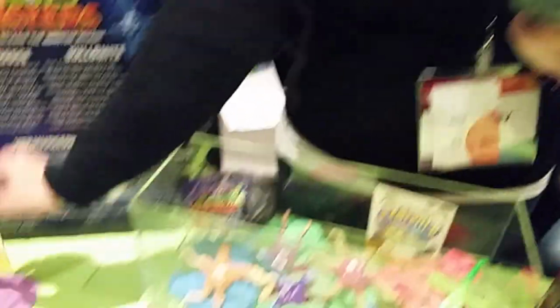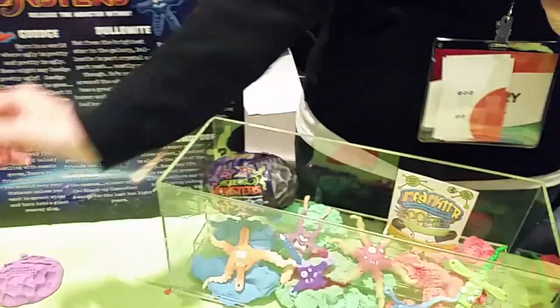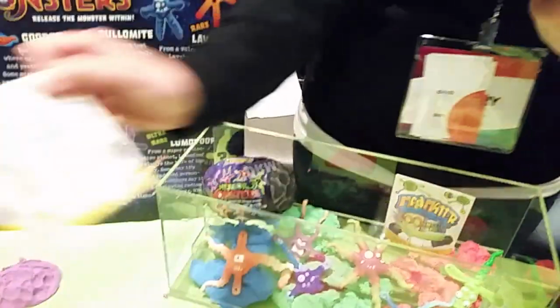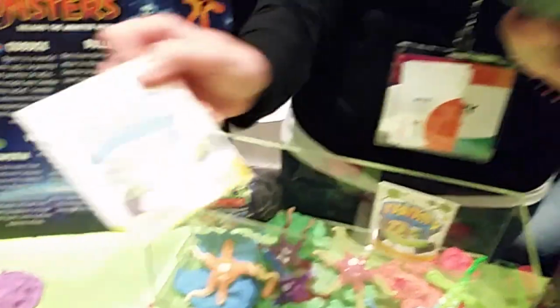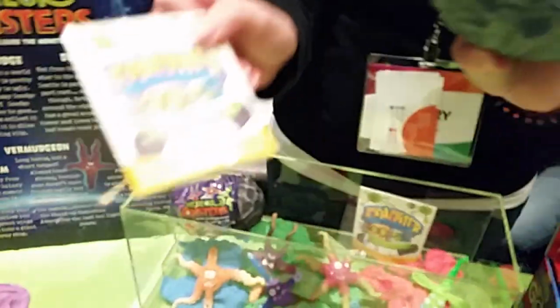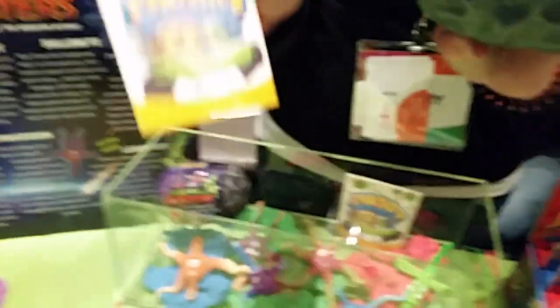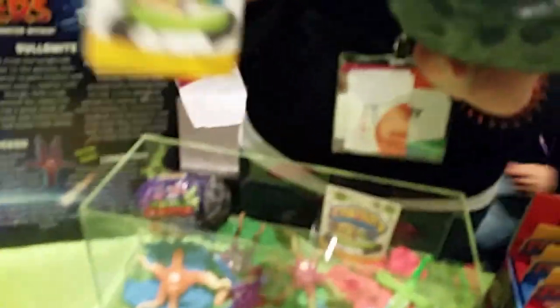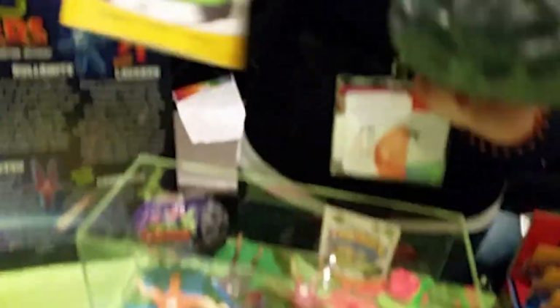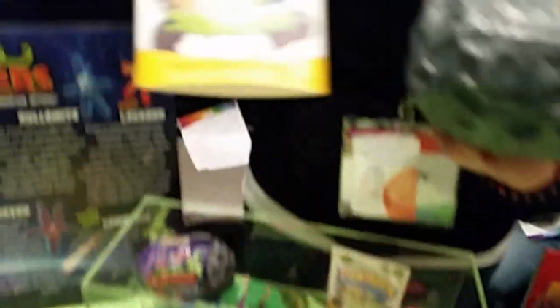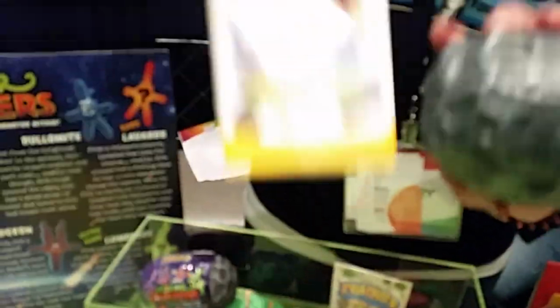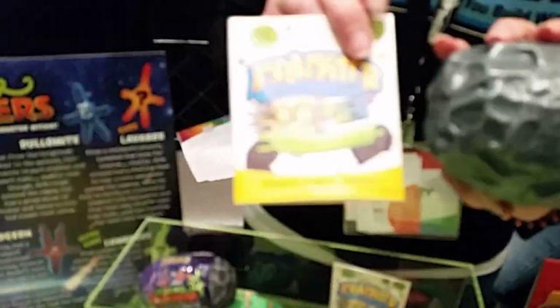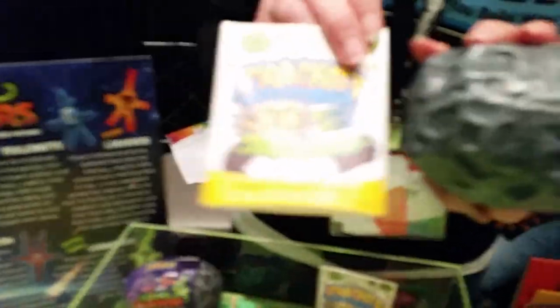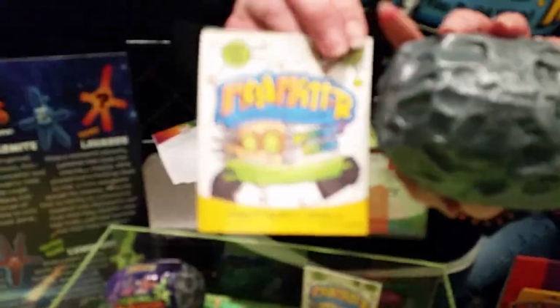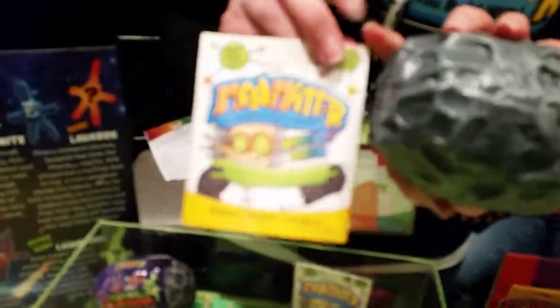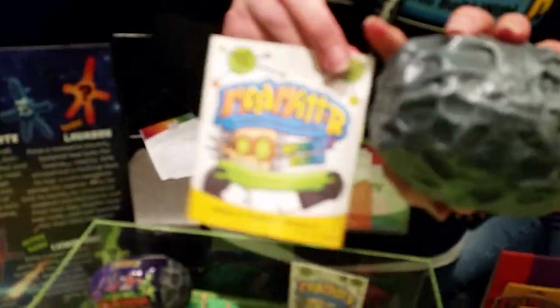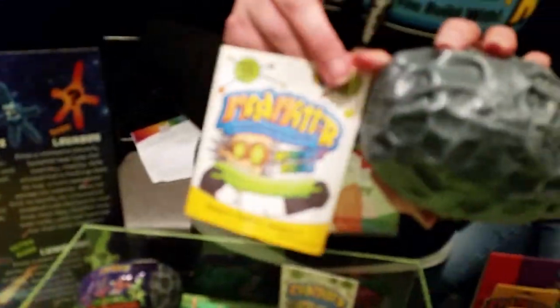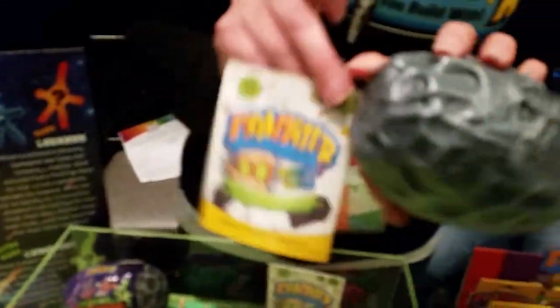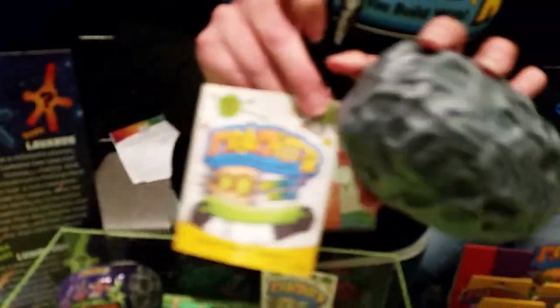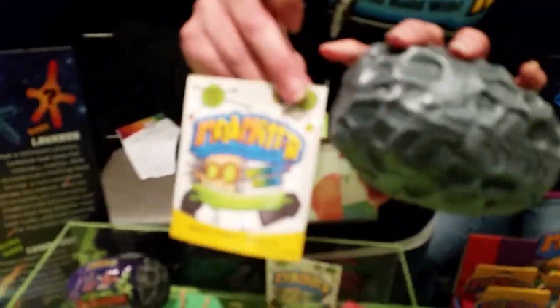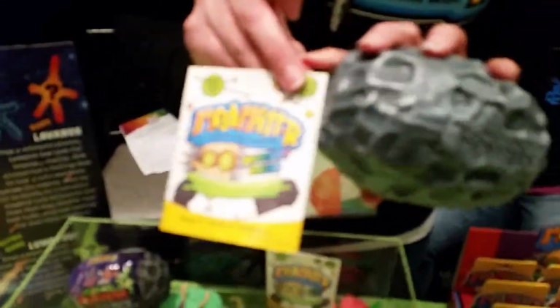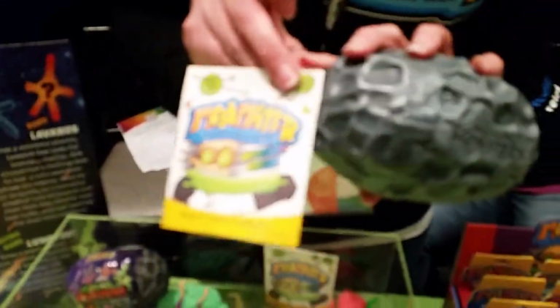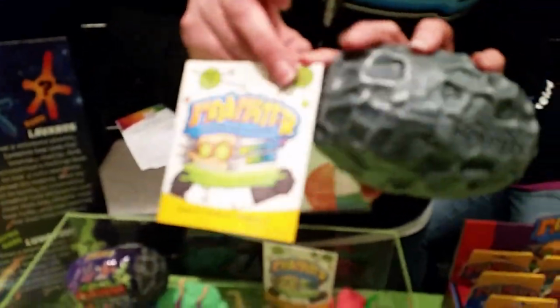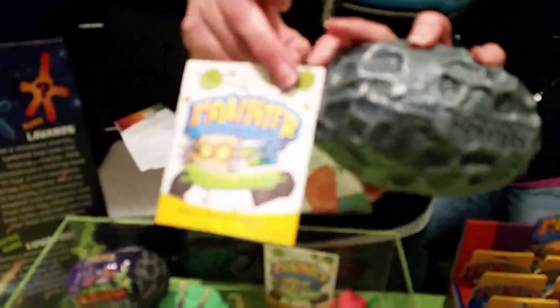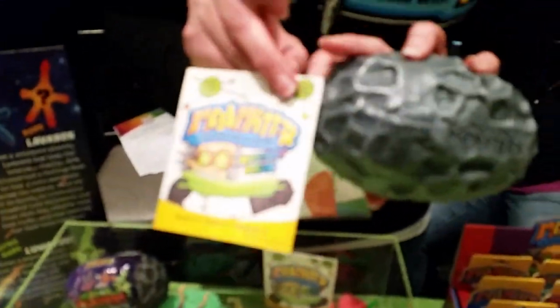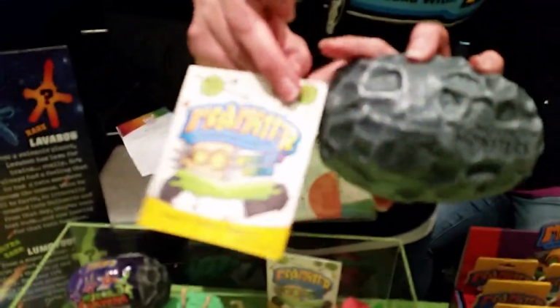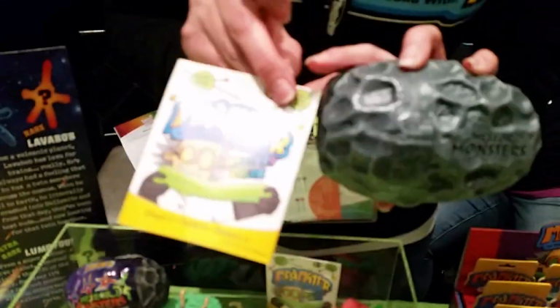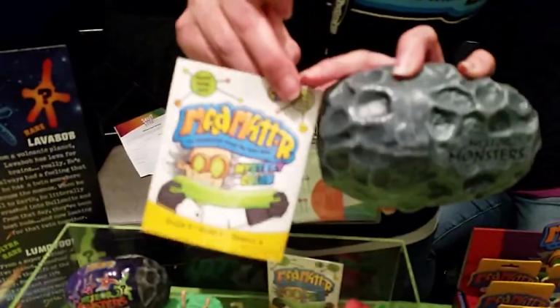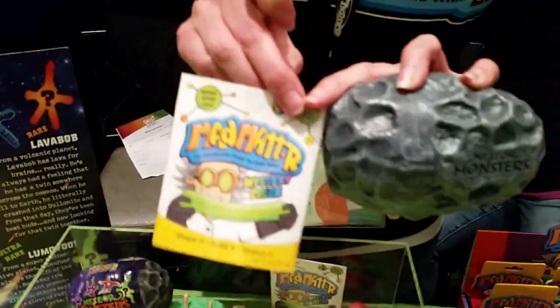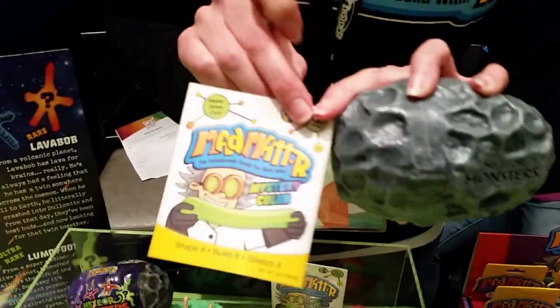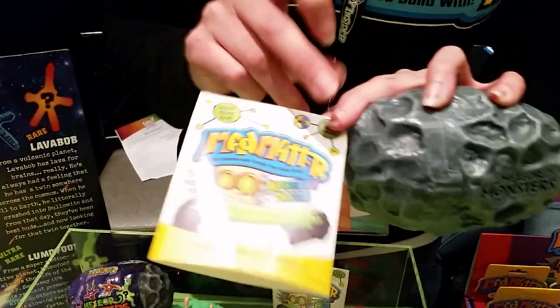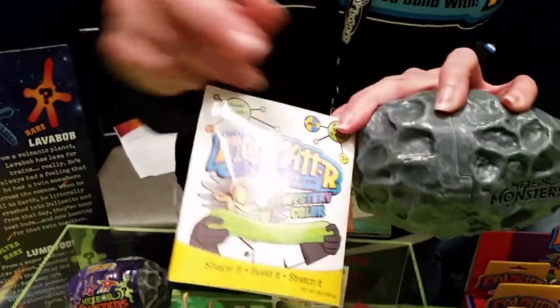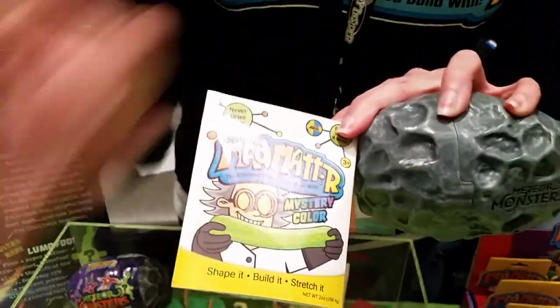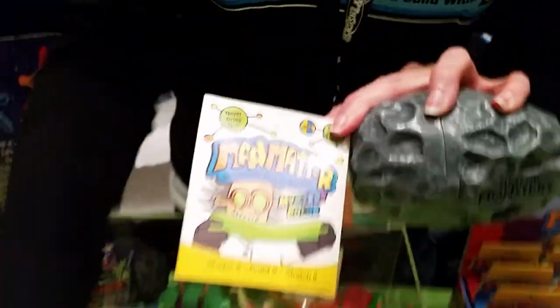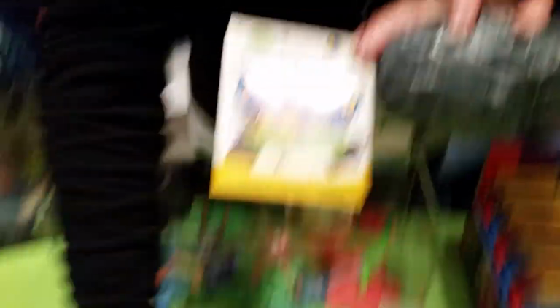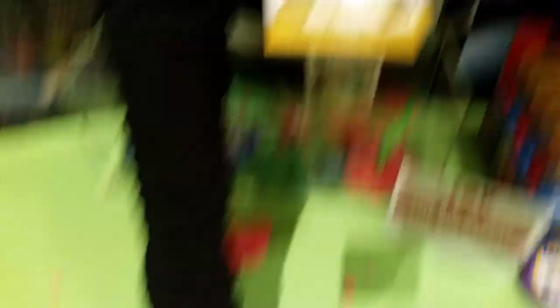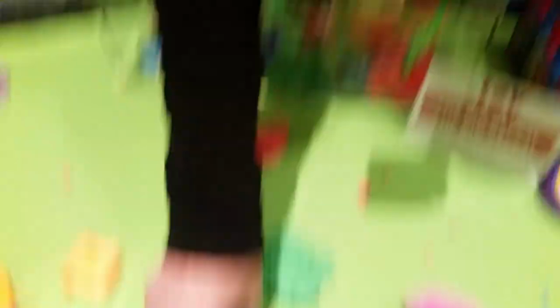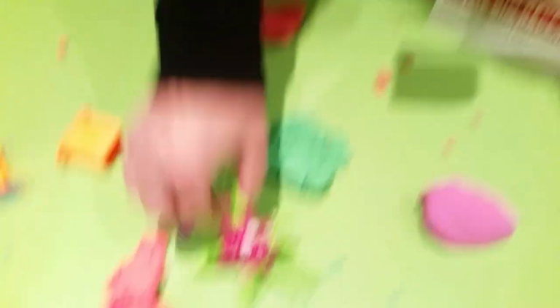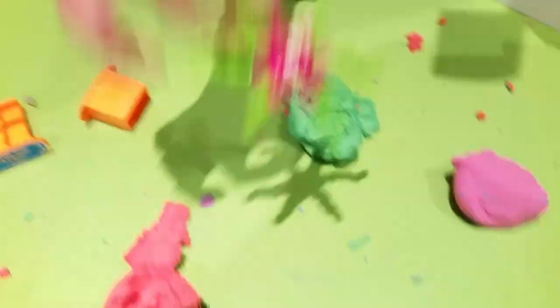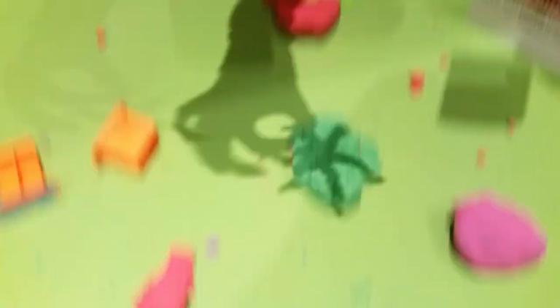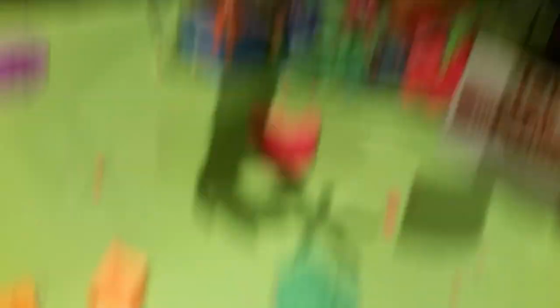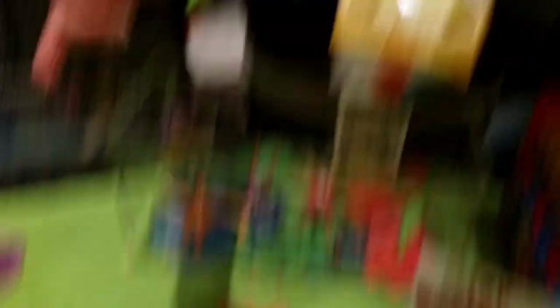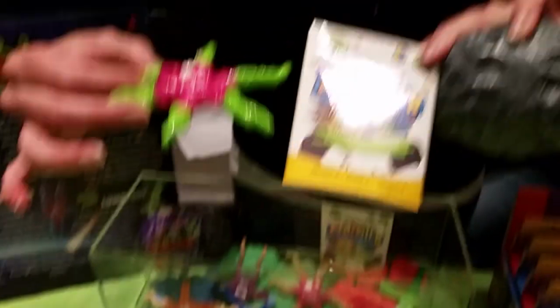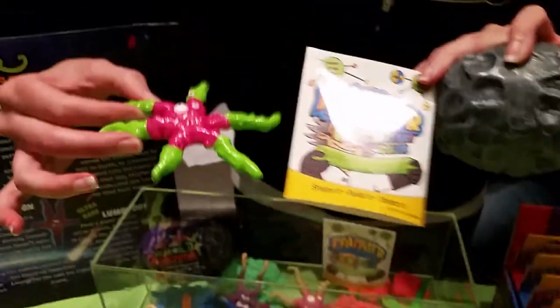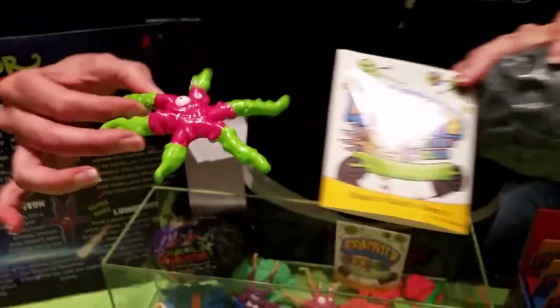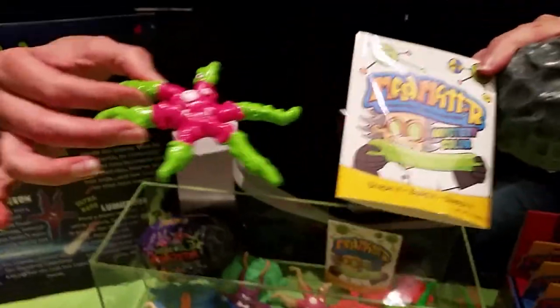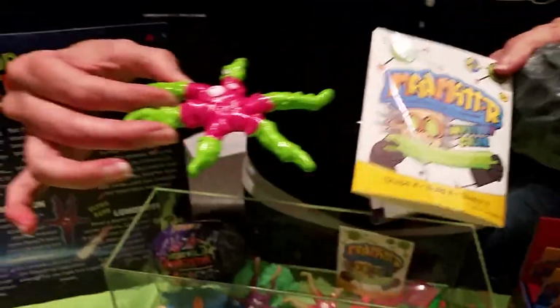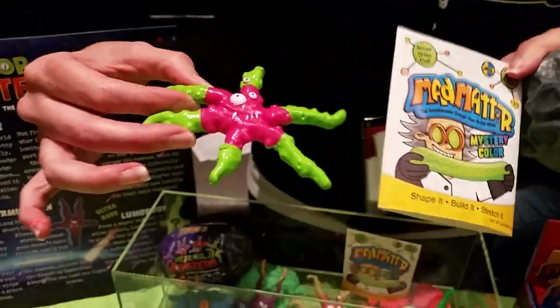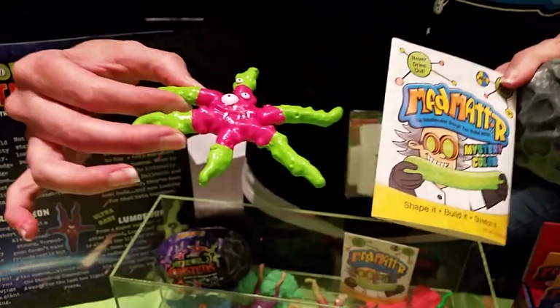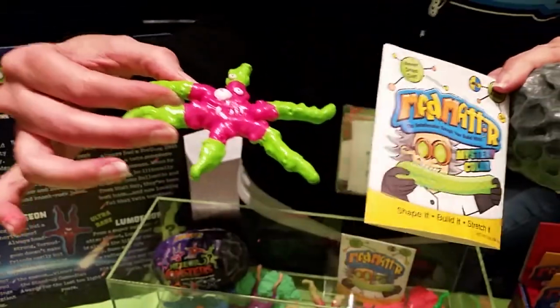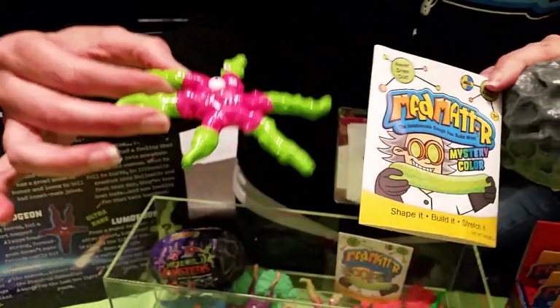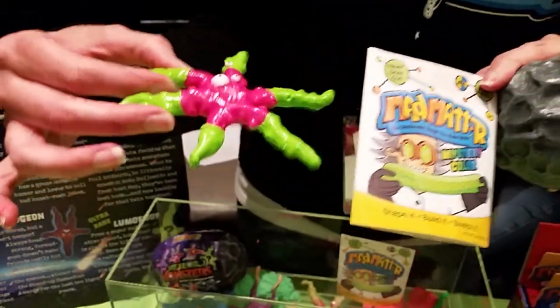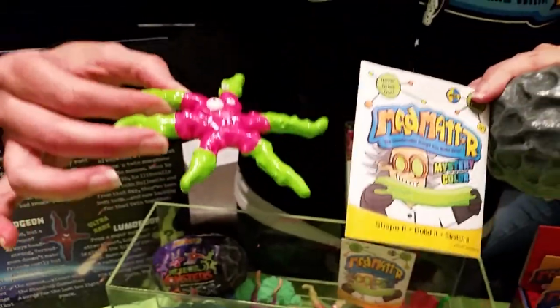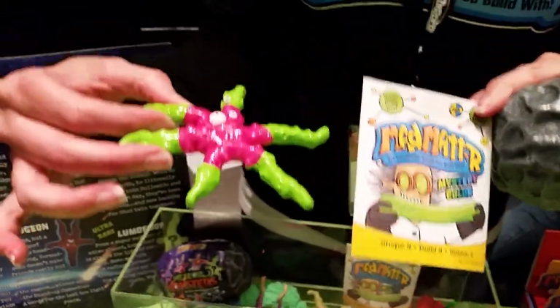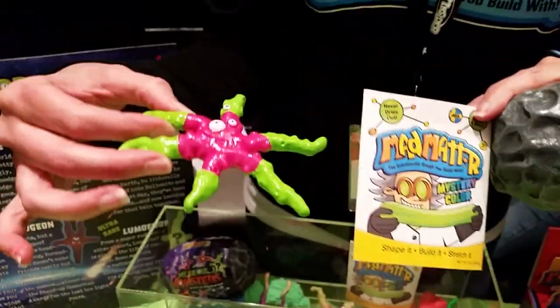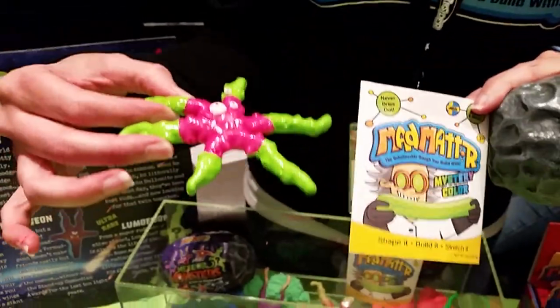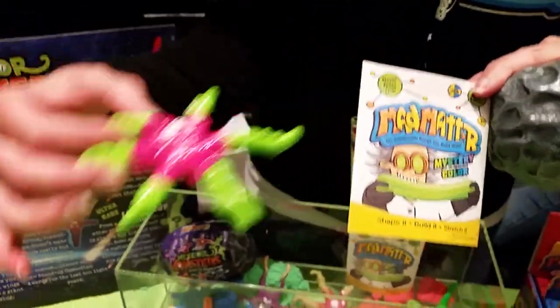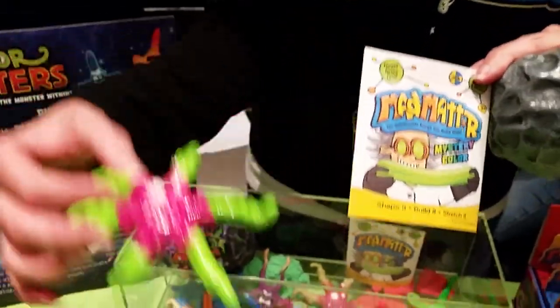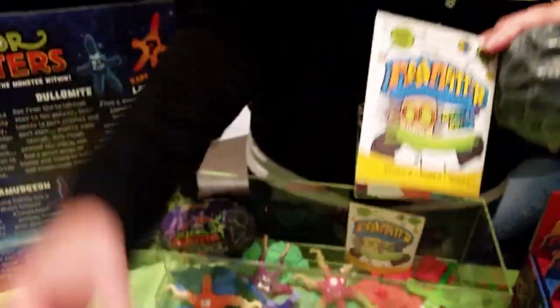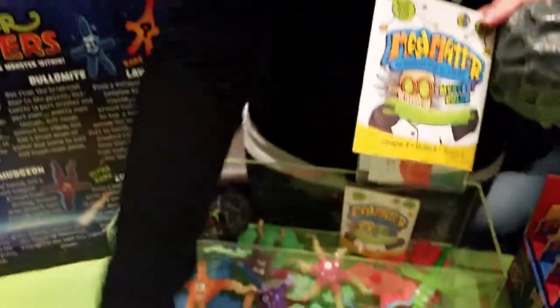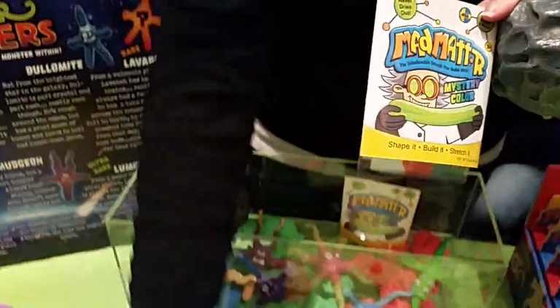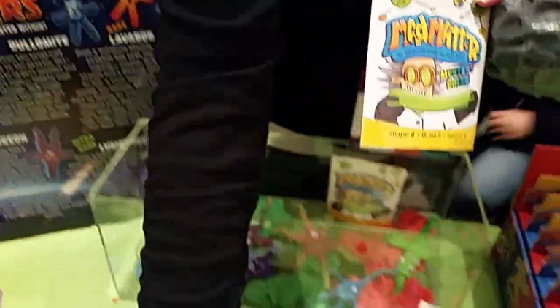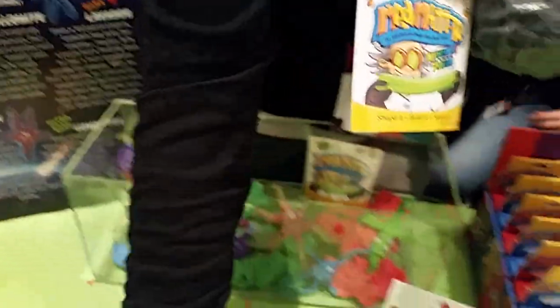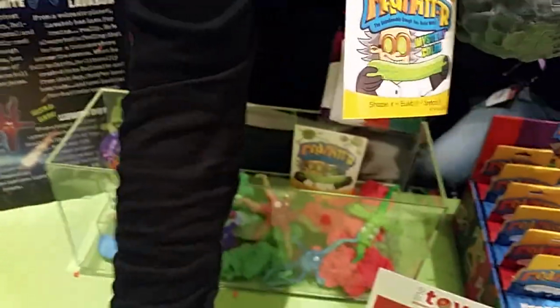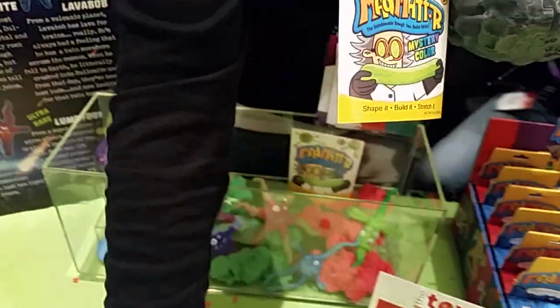Yeah, inside there you'll have your little bag of mini Mad Matter. And your monster will also be in a blind bag. Very cool. So you don't know who you're getting.